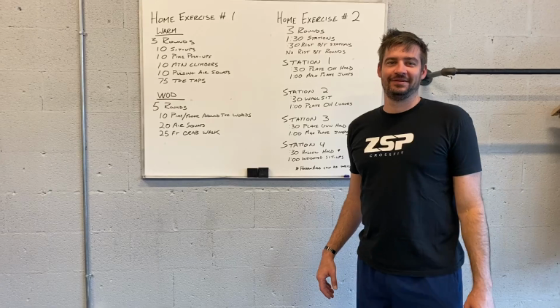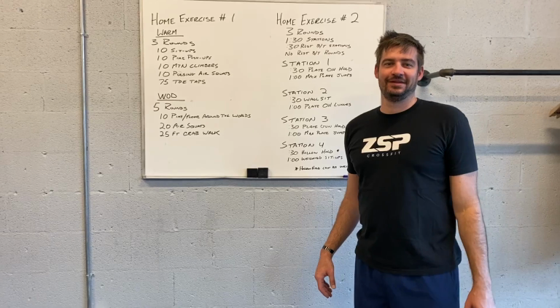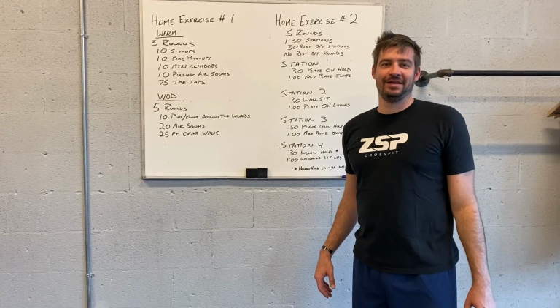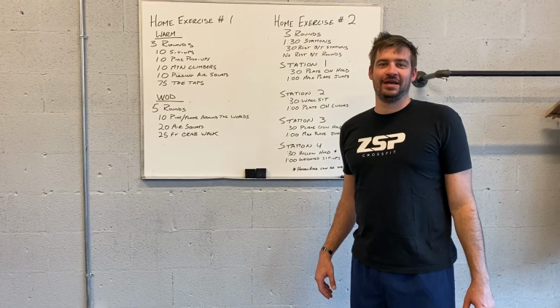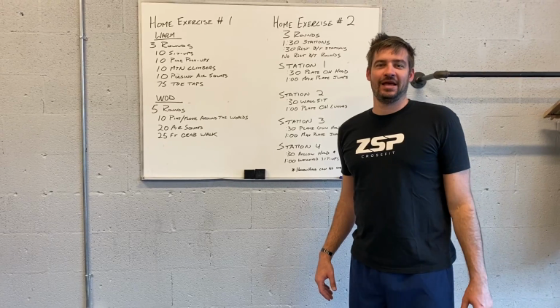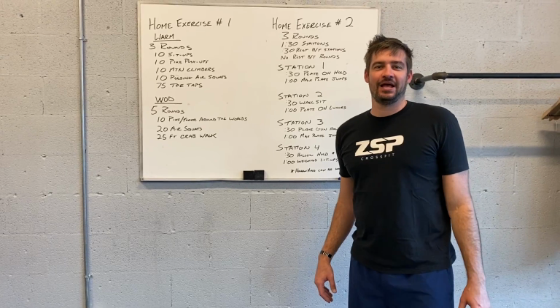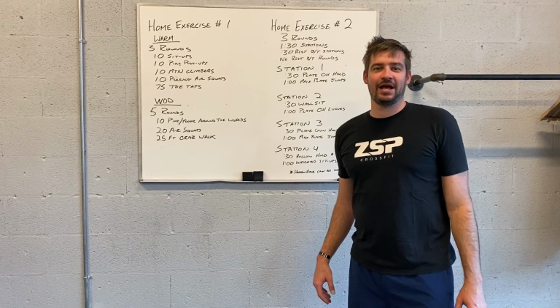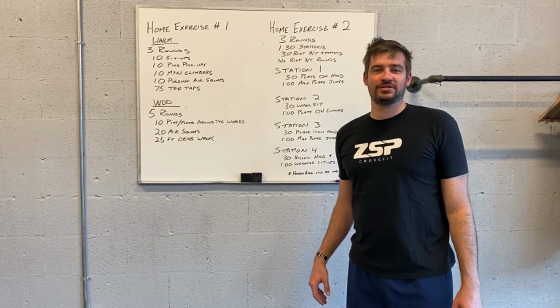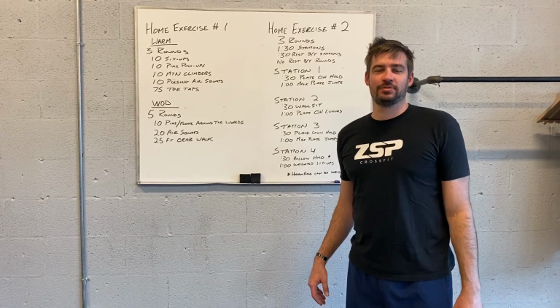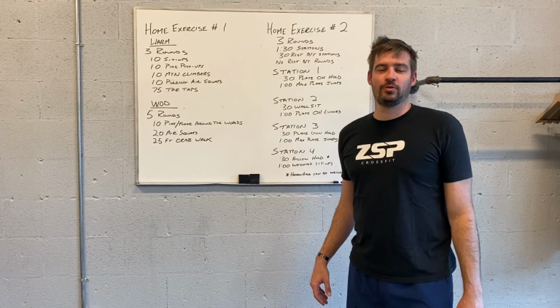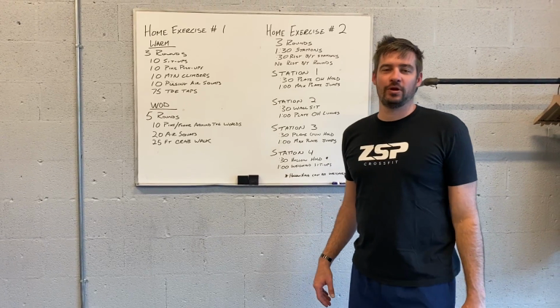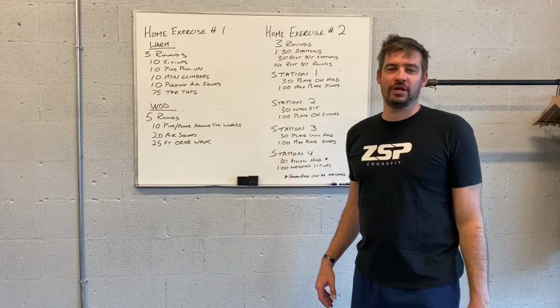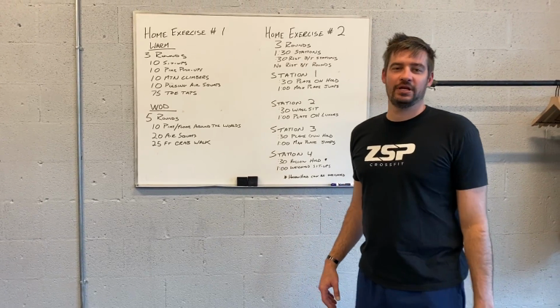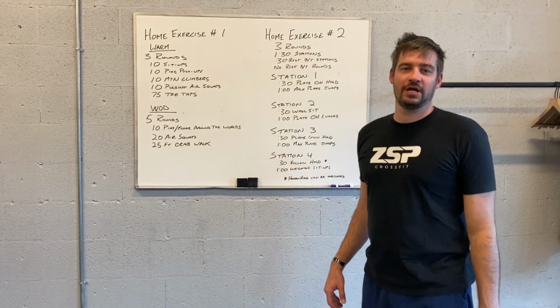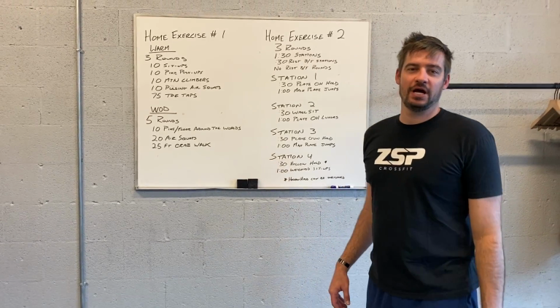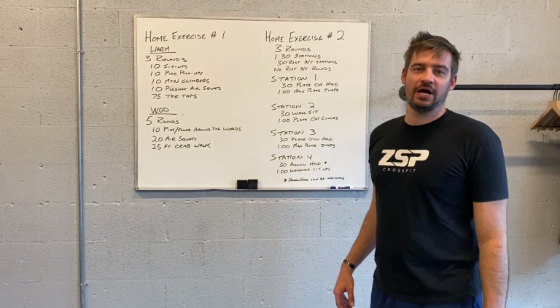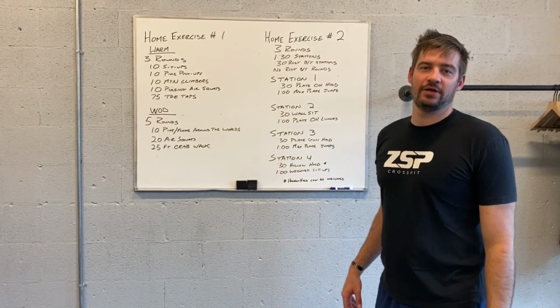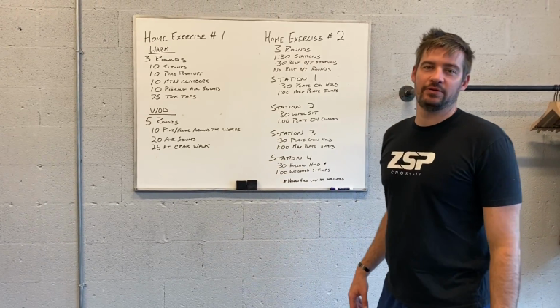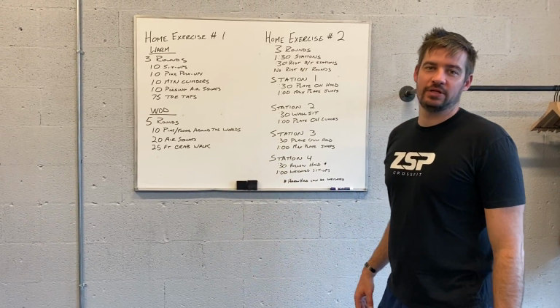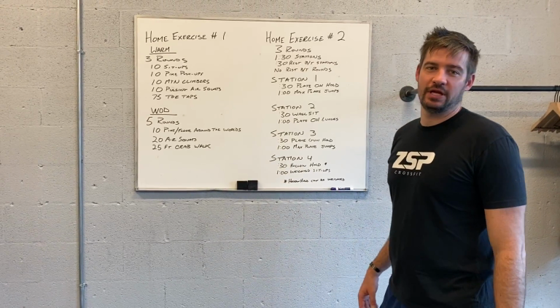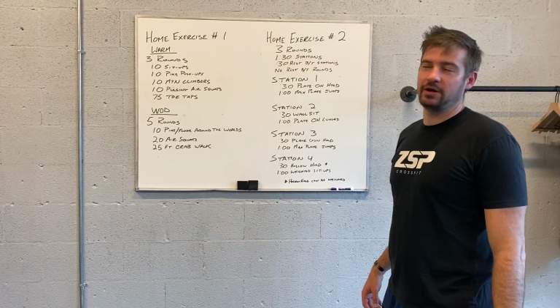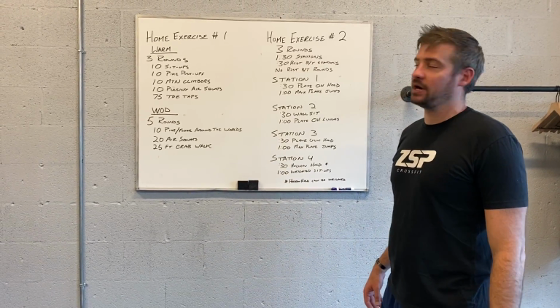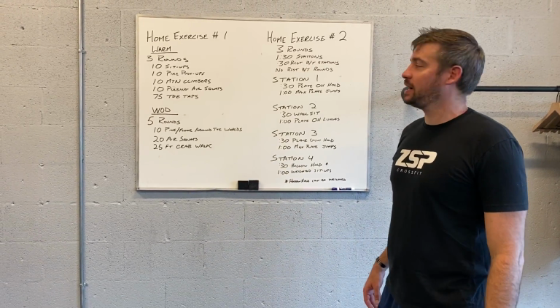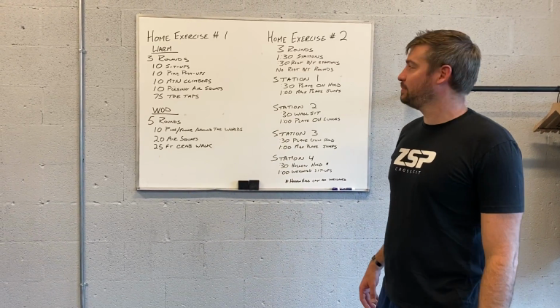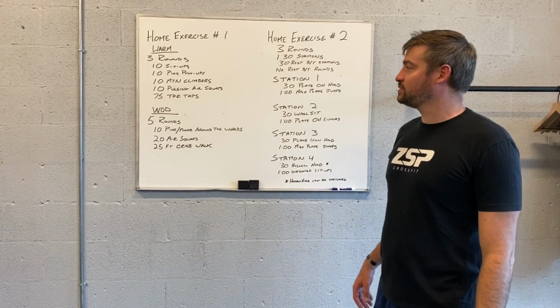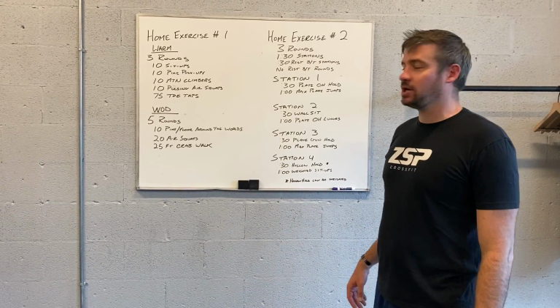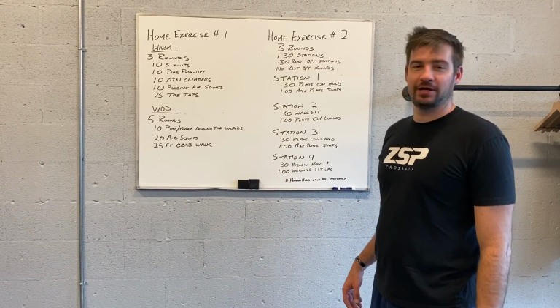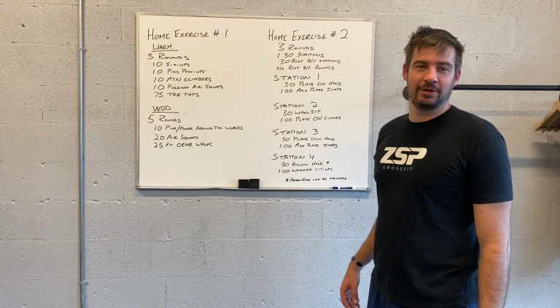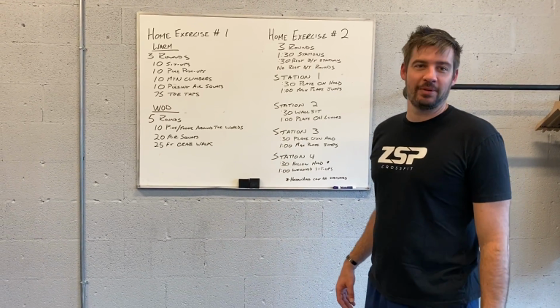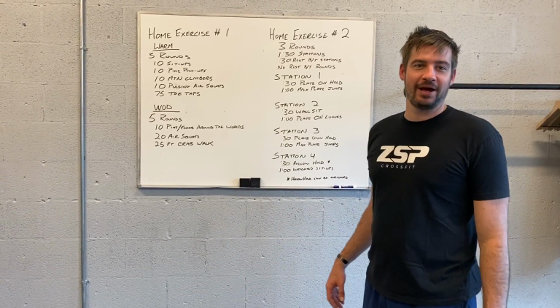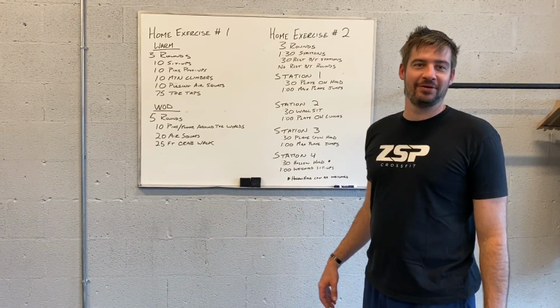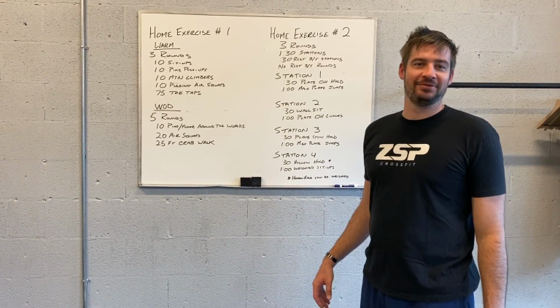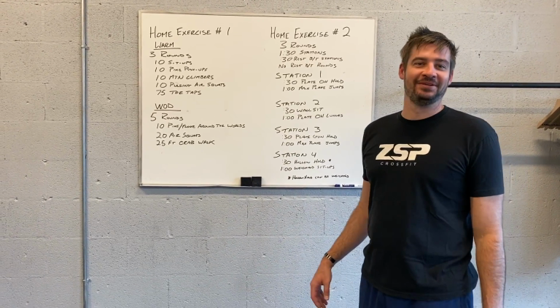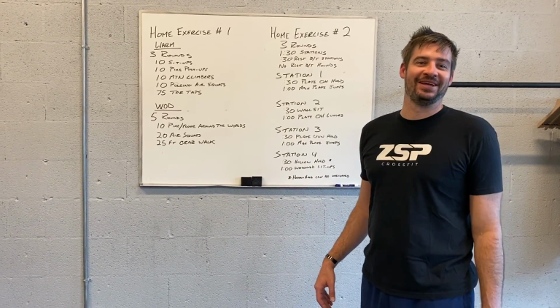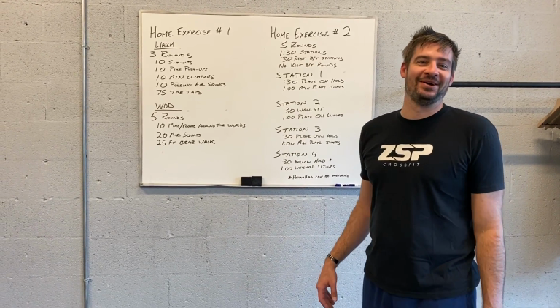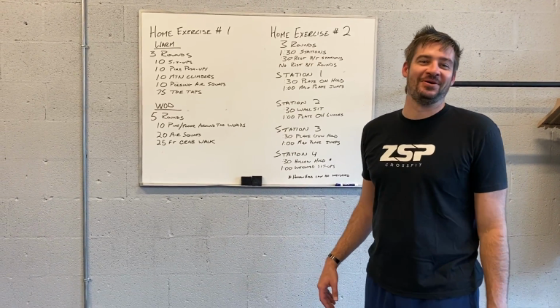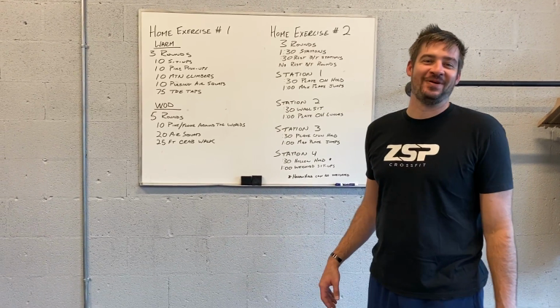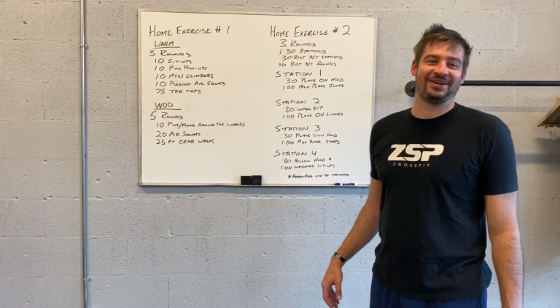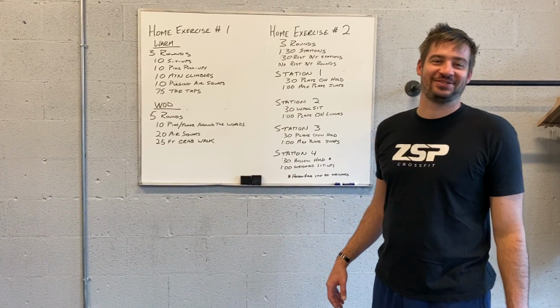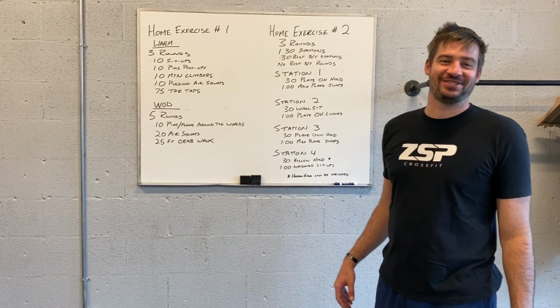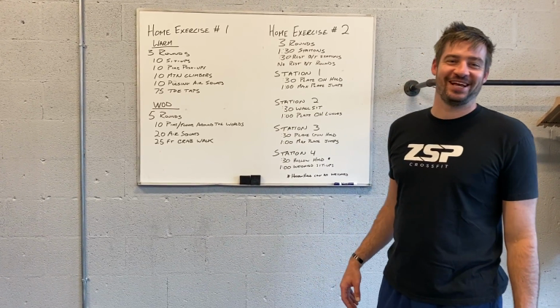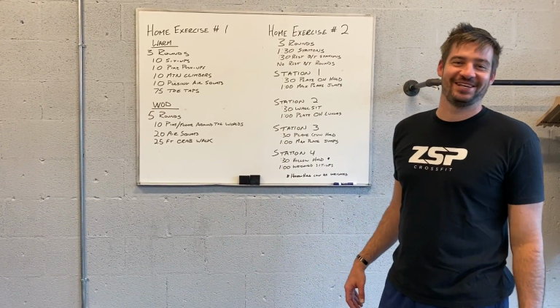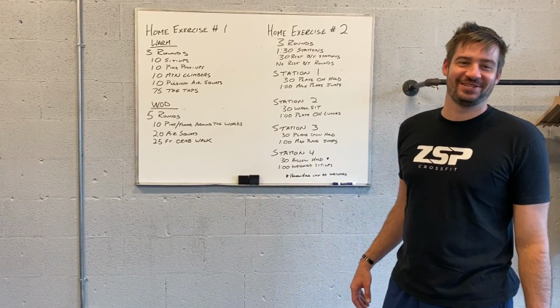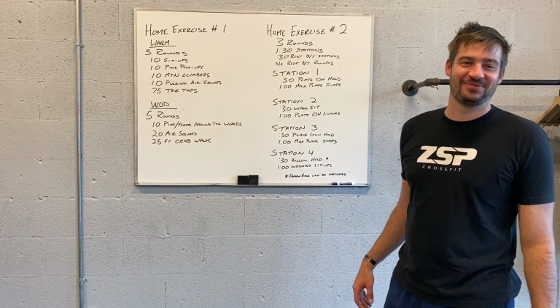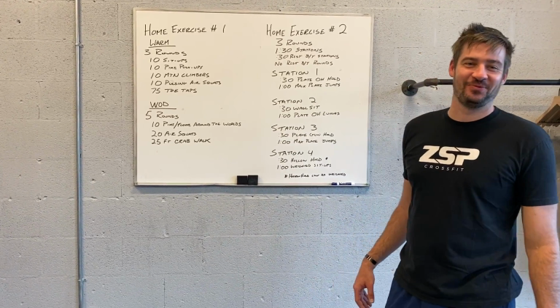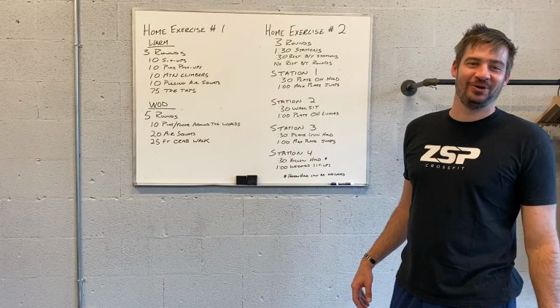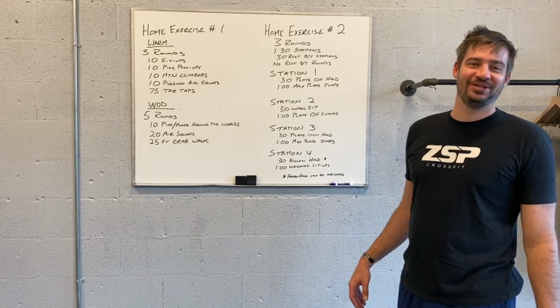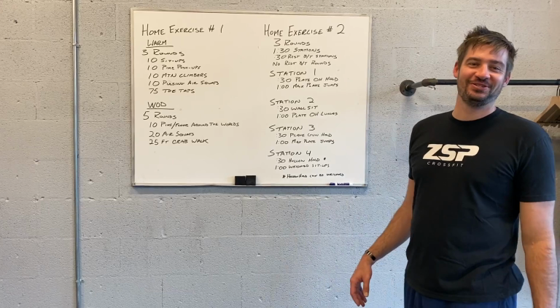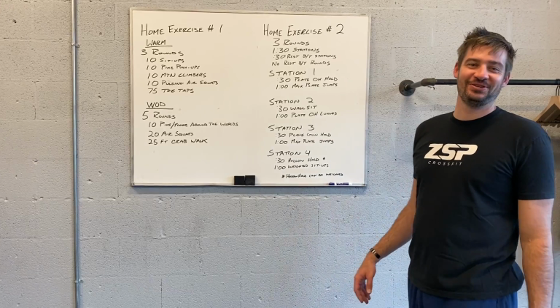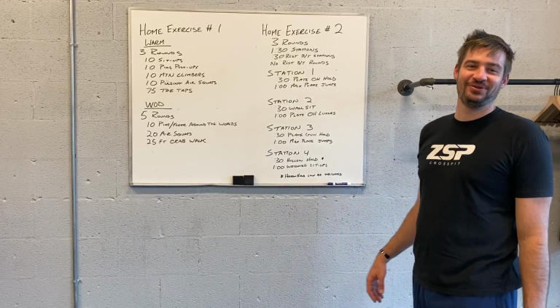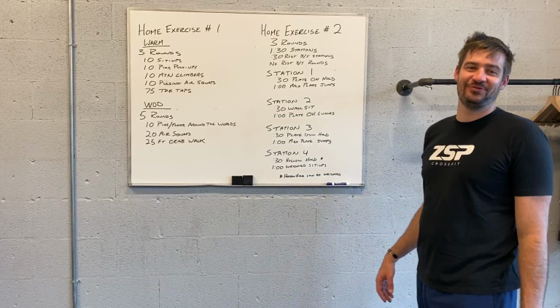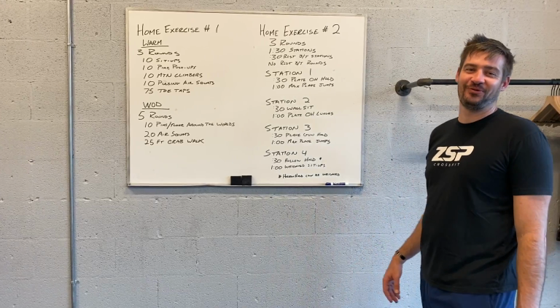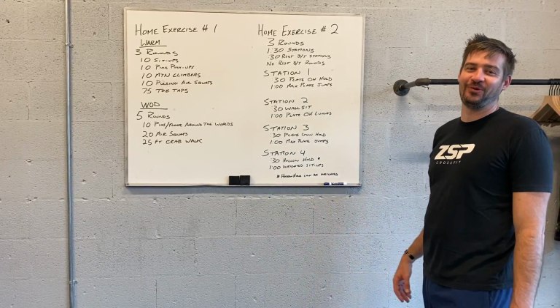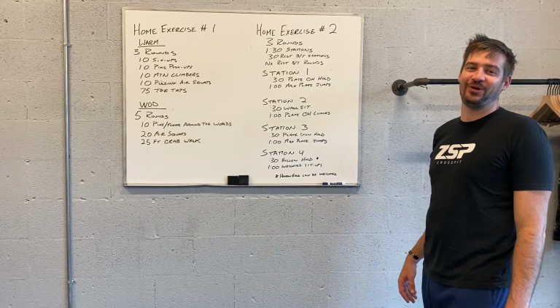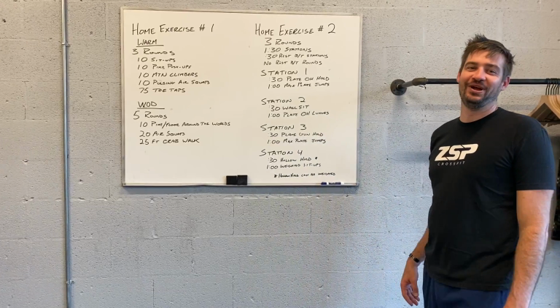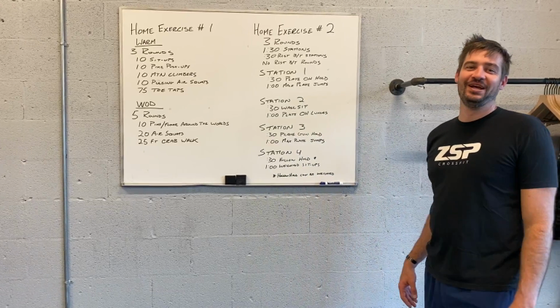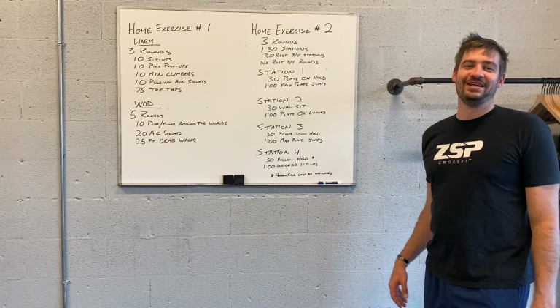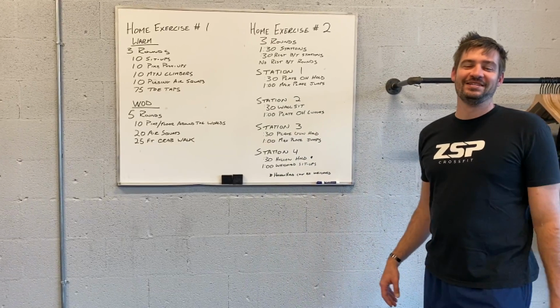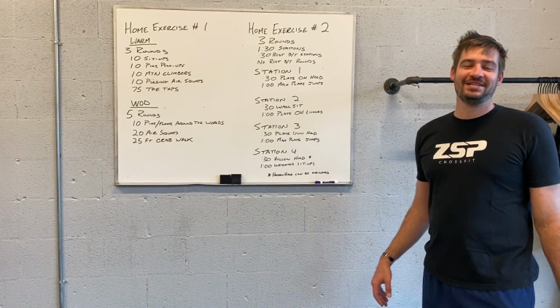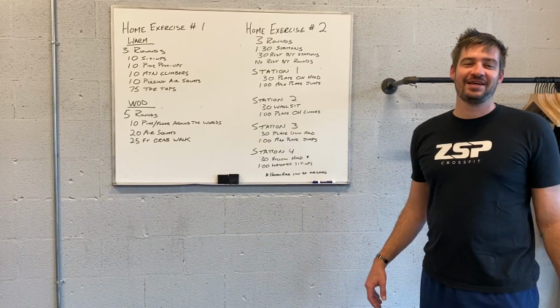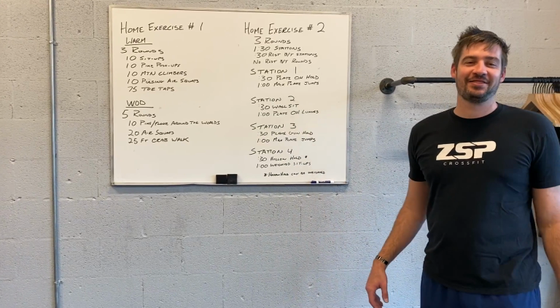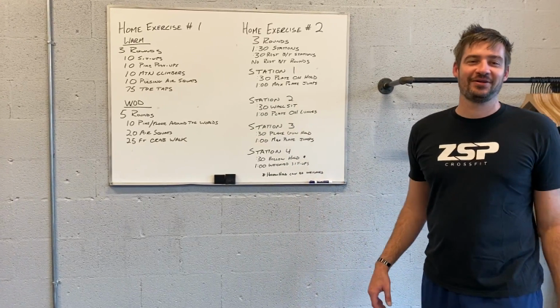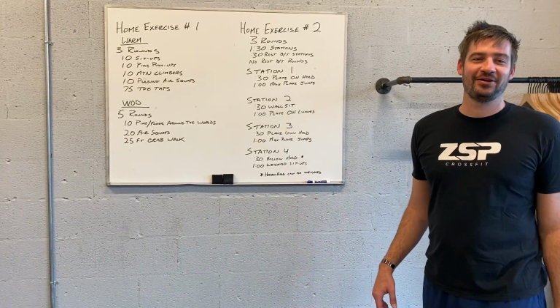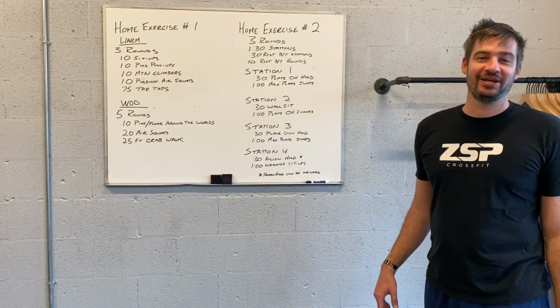Hey guys, good morning. Here I am talking about exercises one and two for day 30.